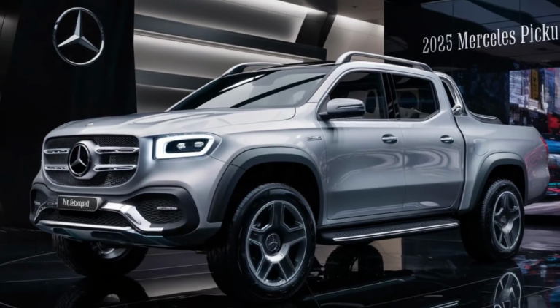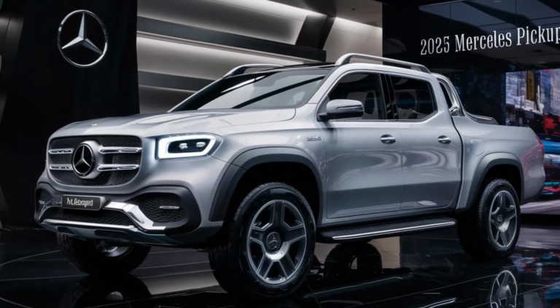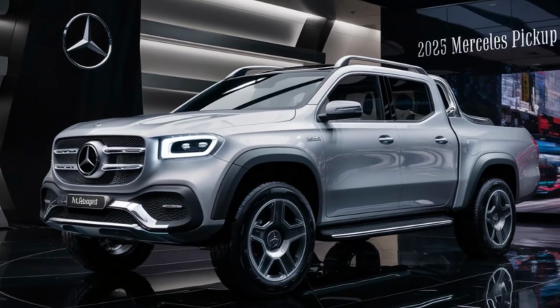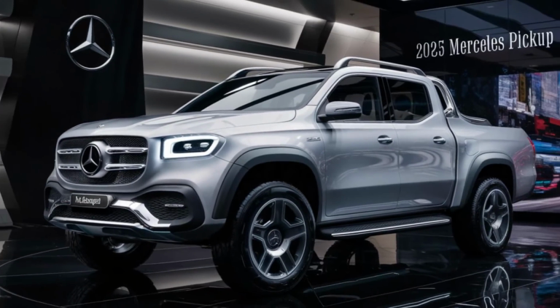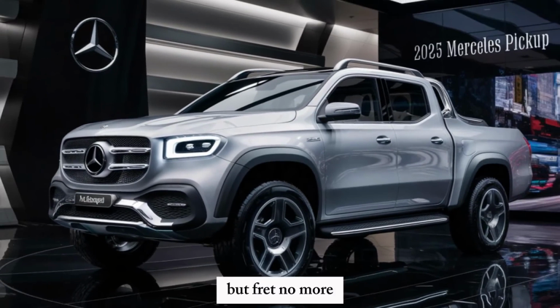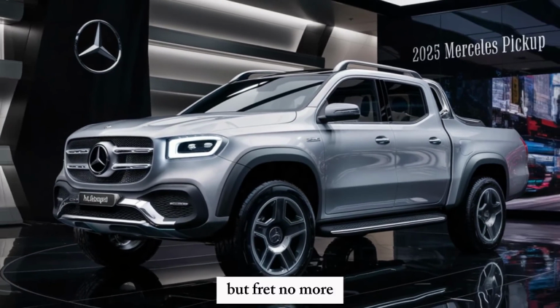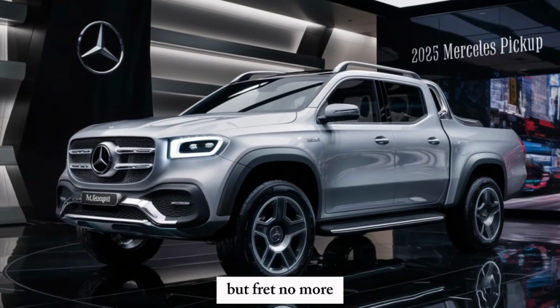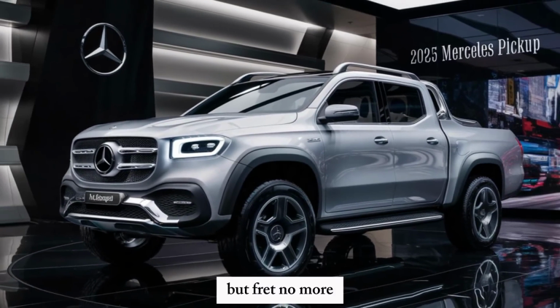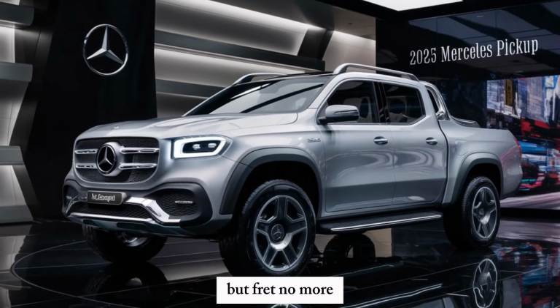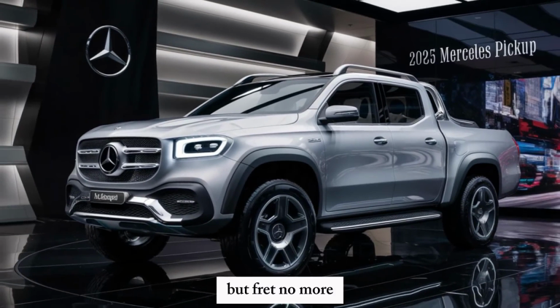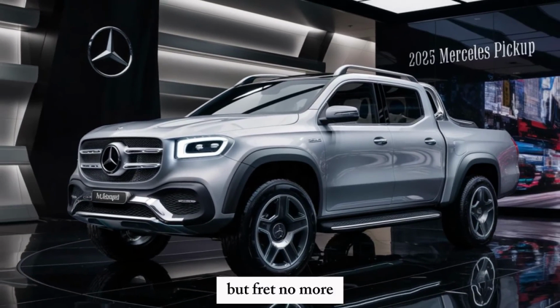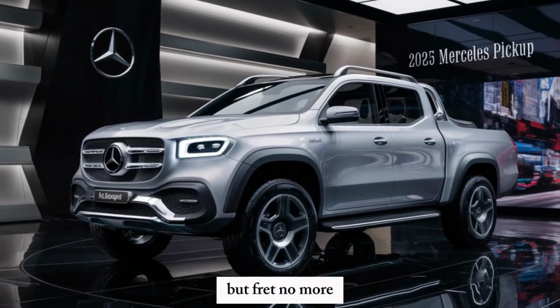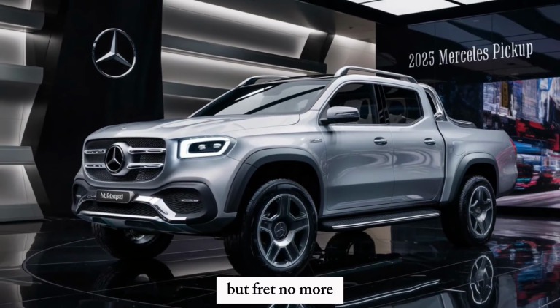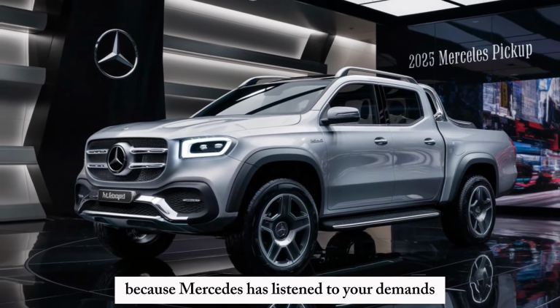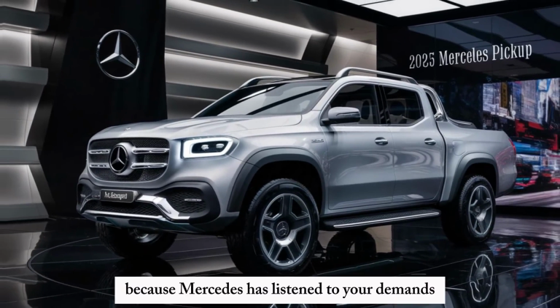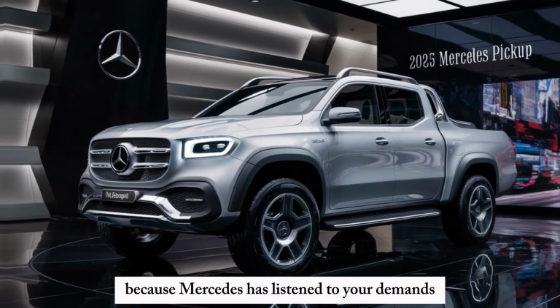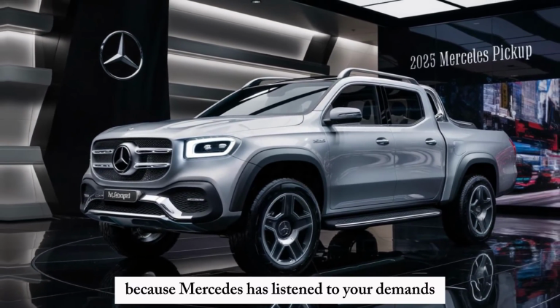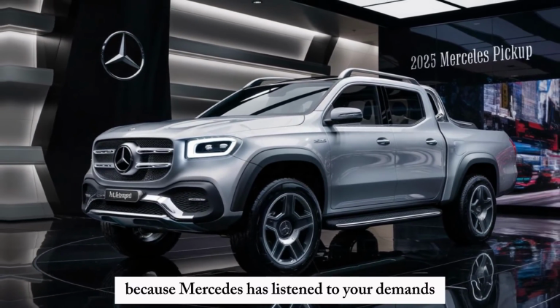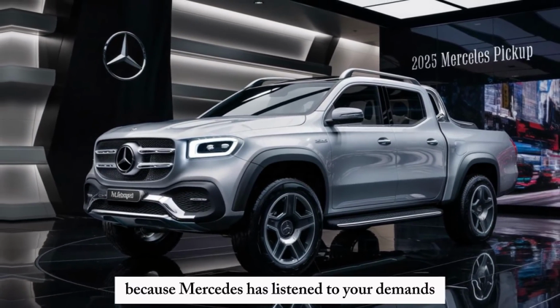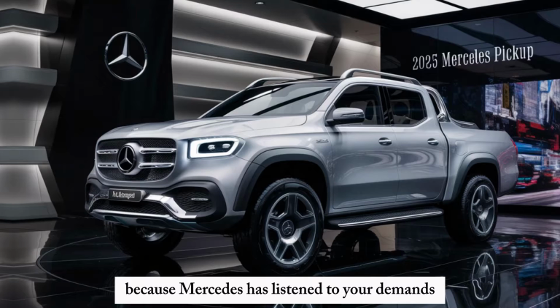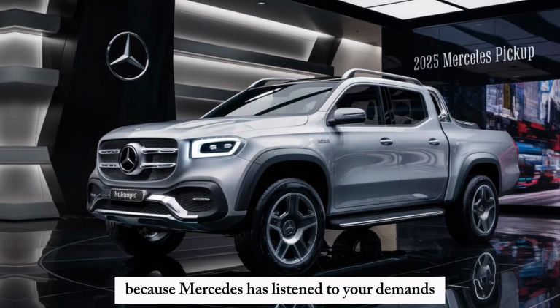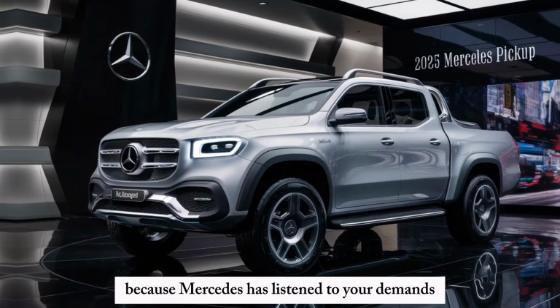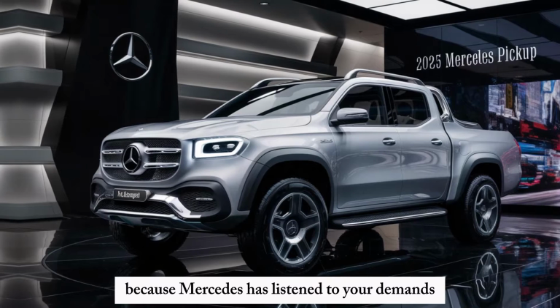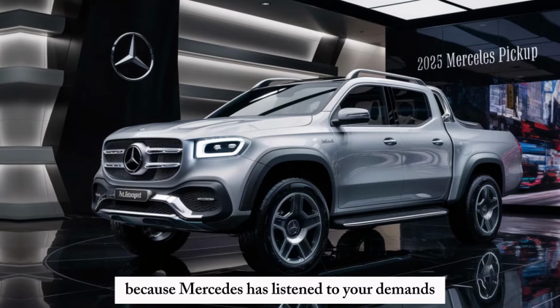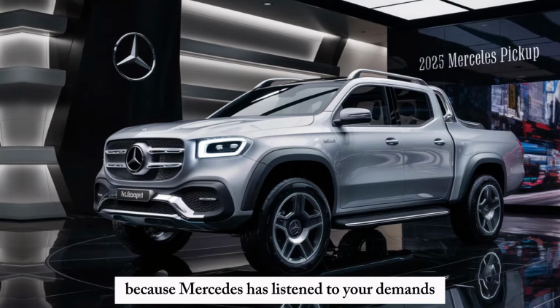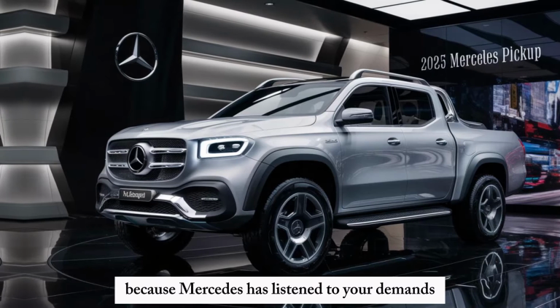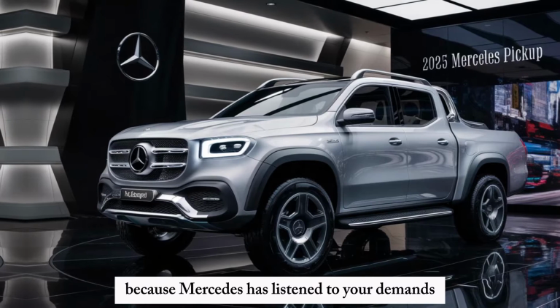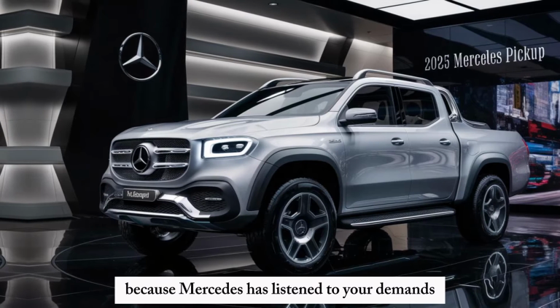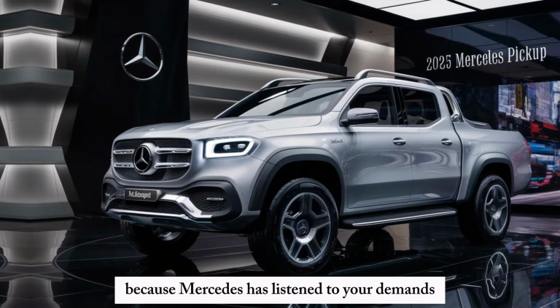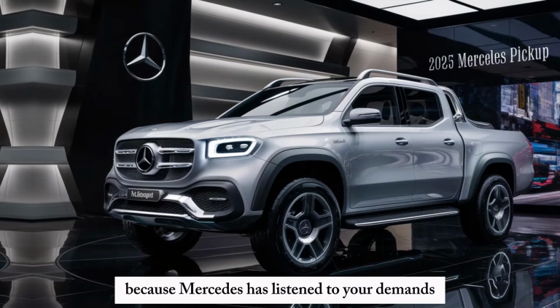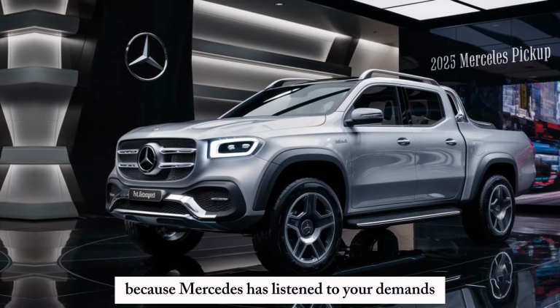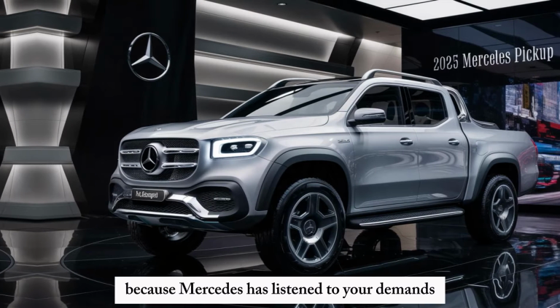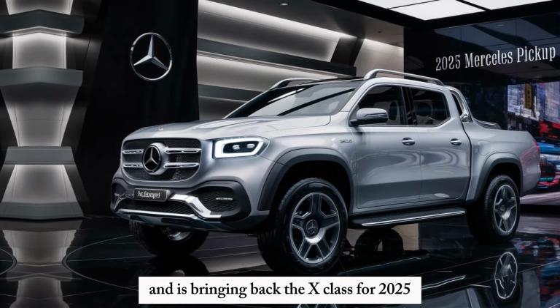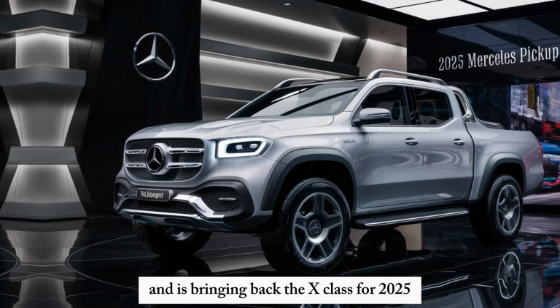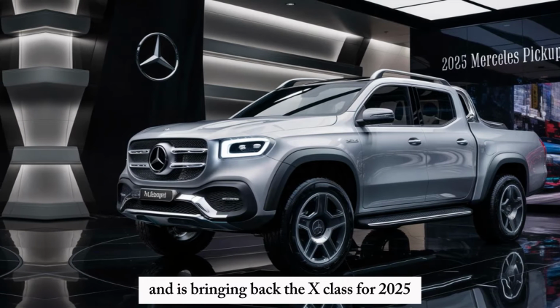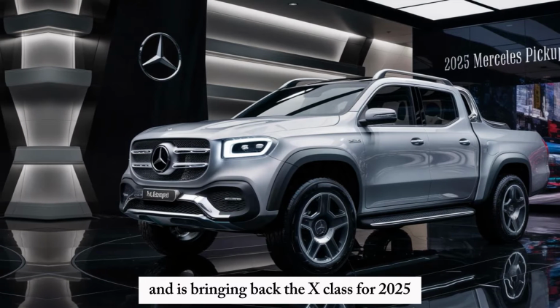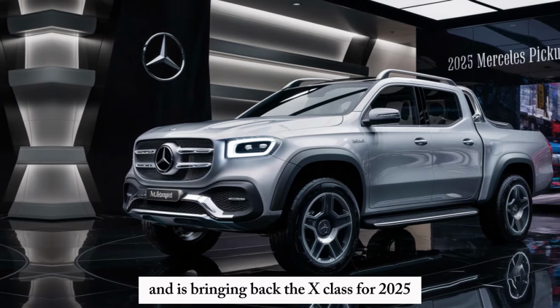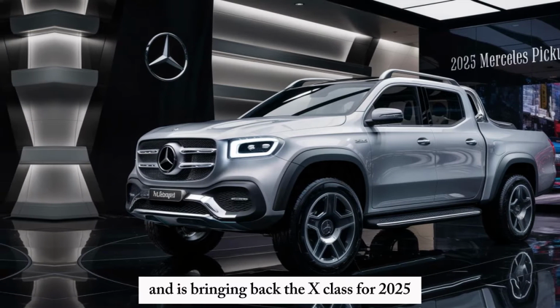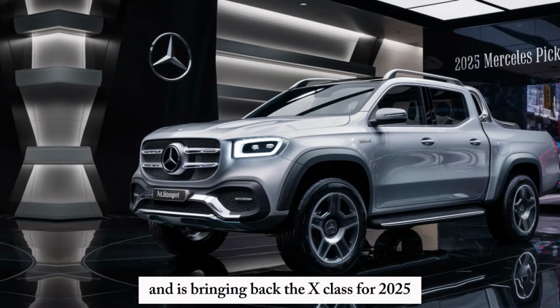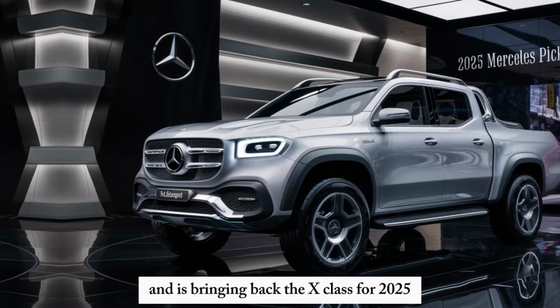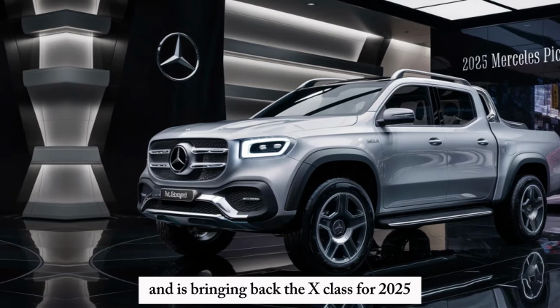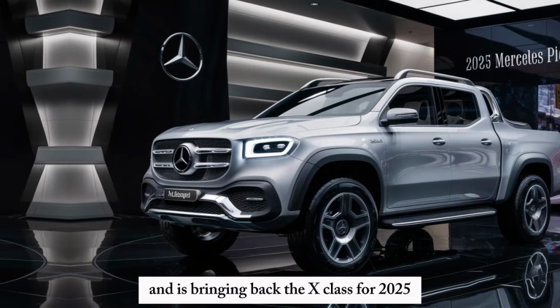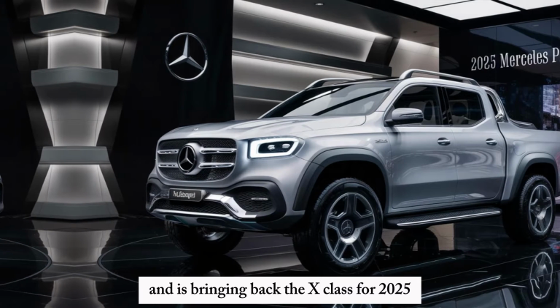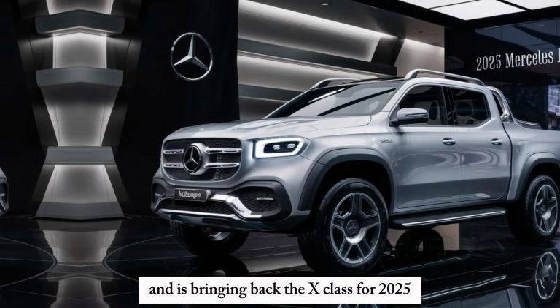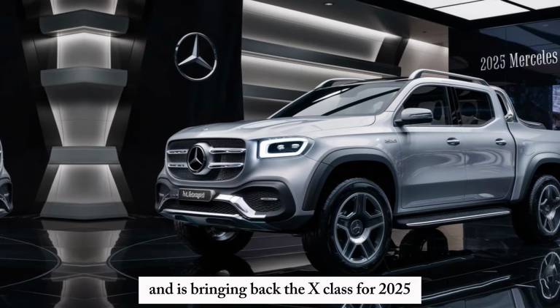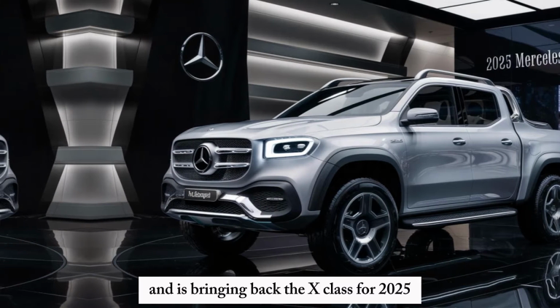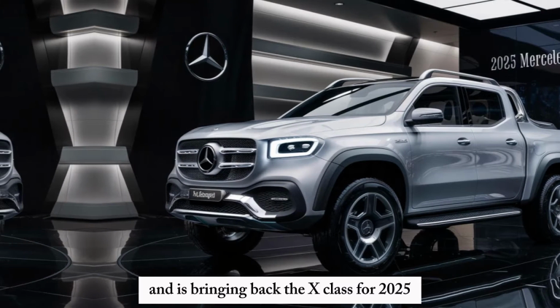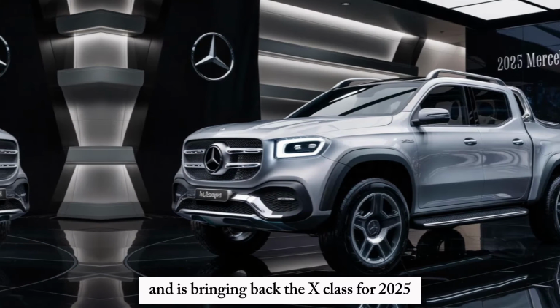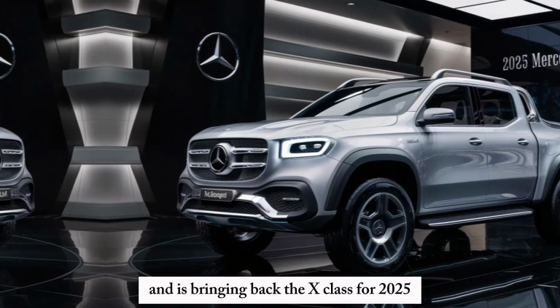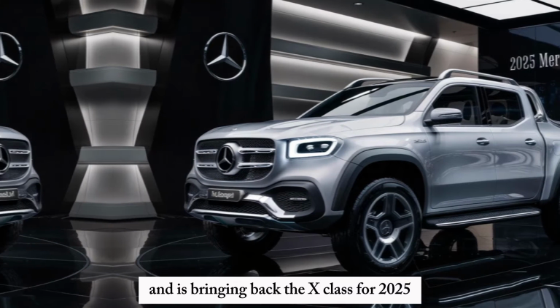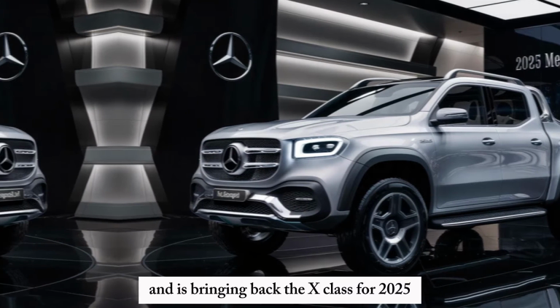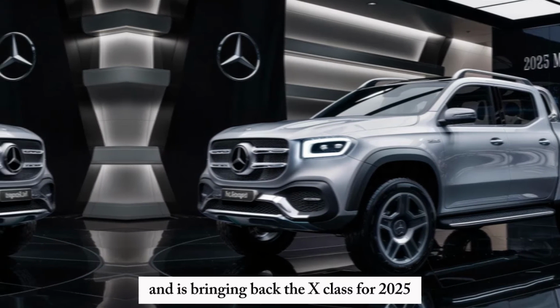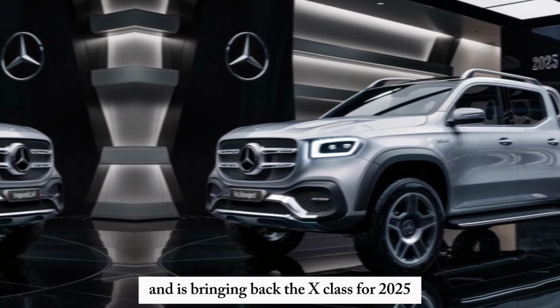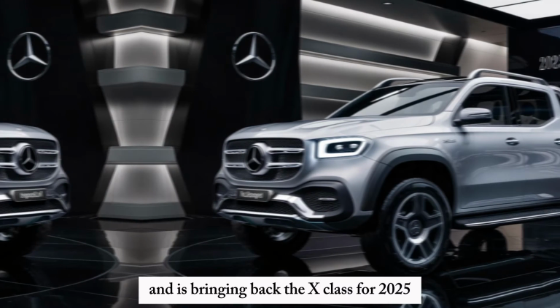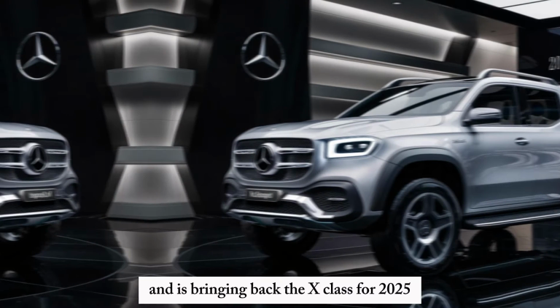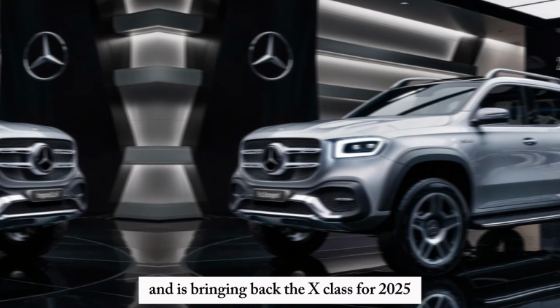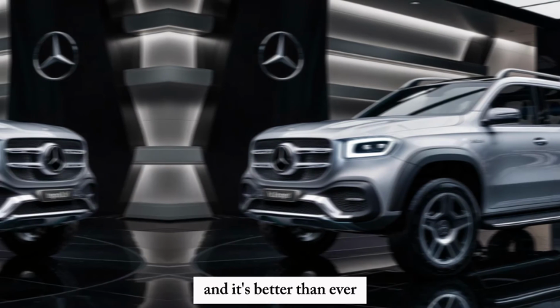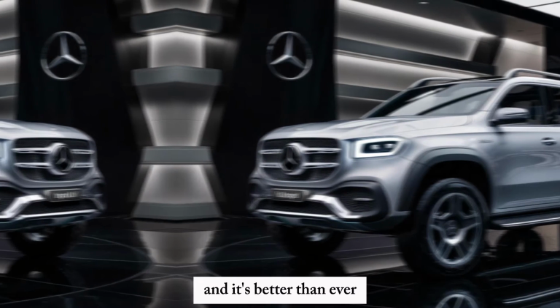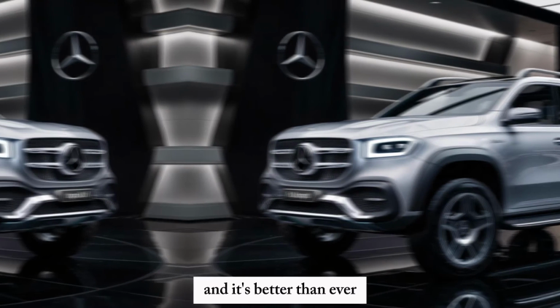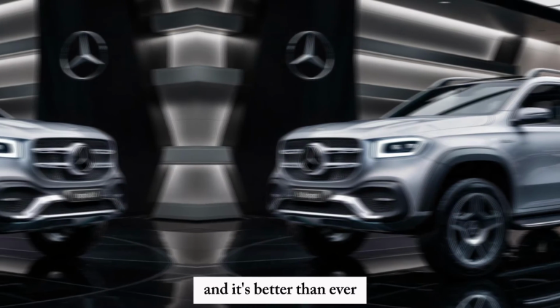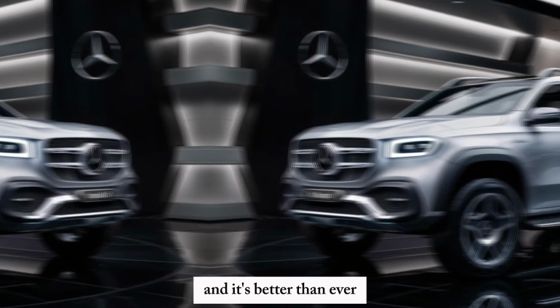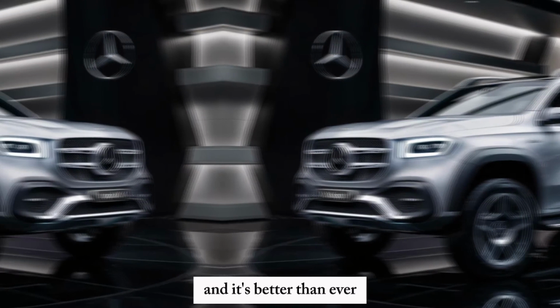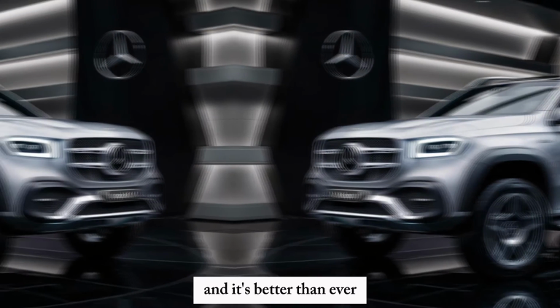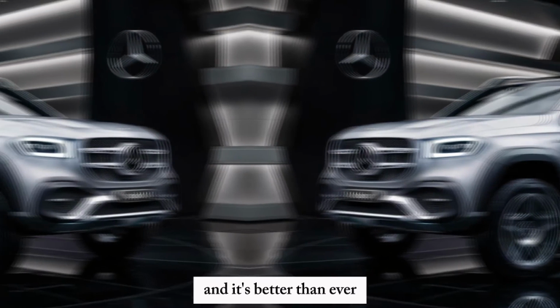But fret no more, because Mercedes has listened to your demands and is bringing back the X-Class for 2025 and it's better than ever.